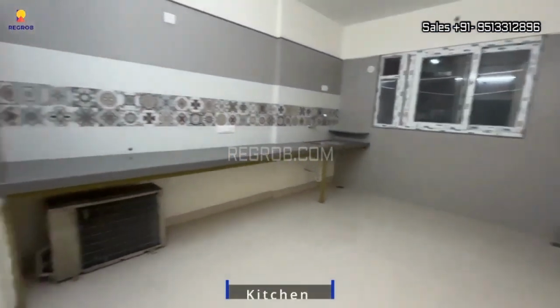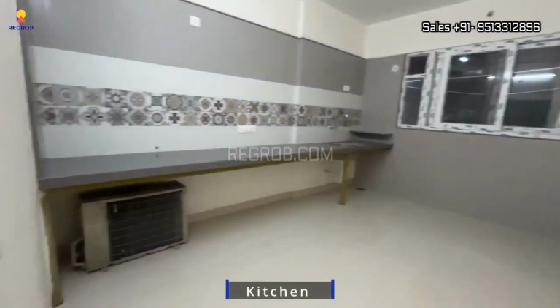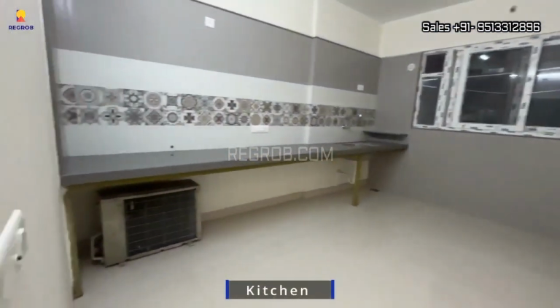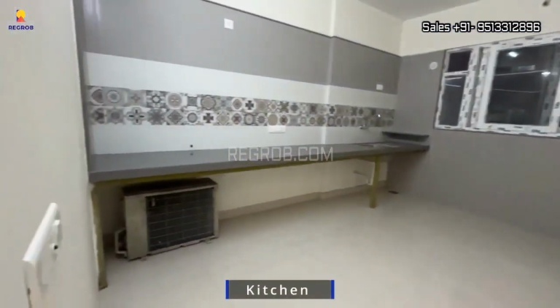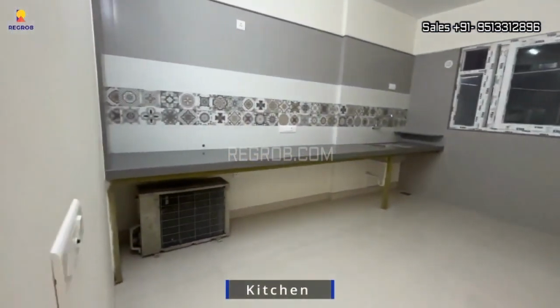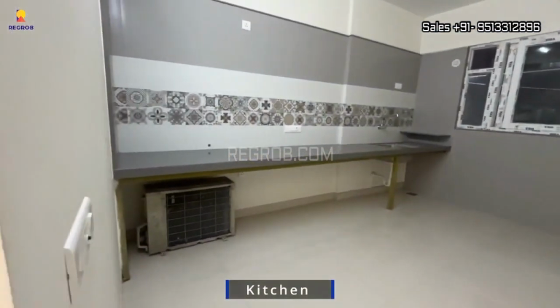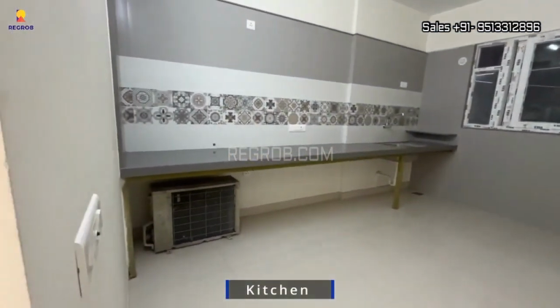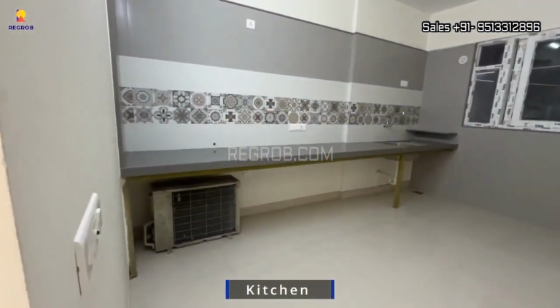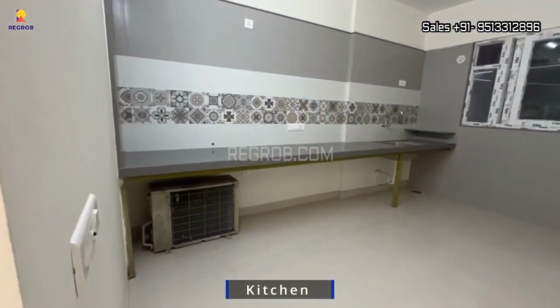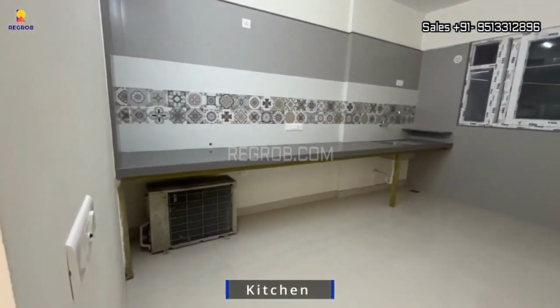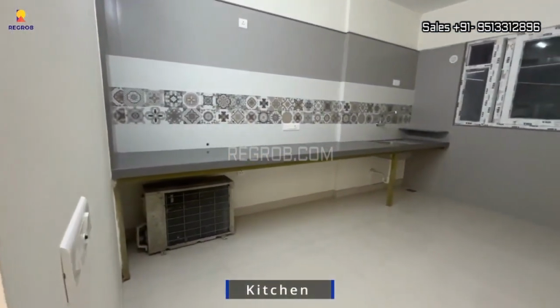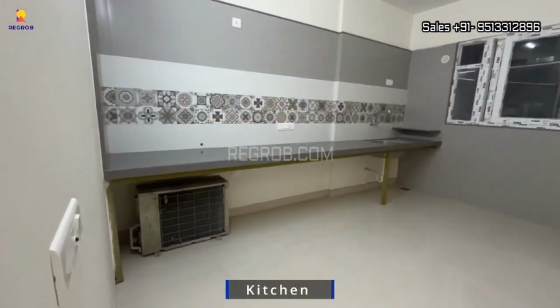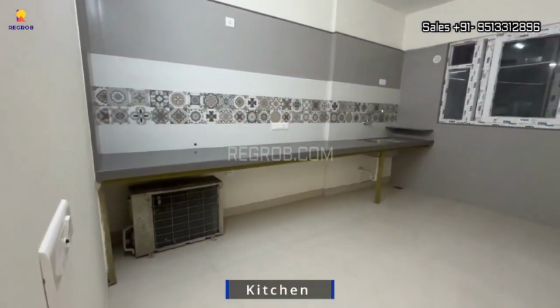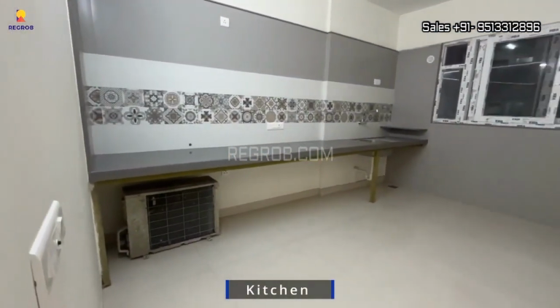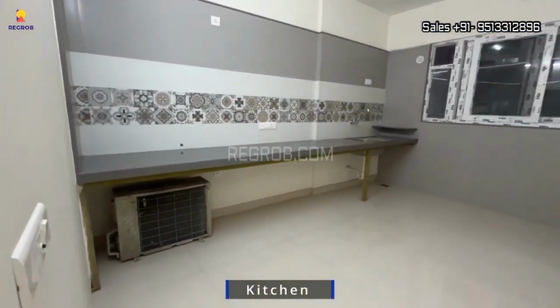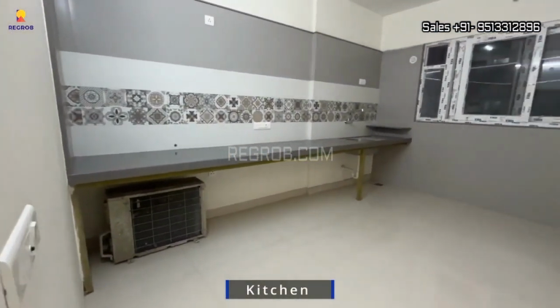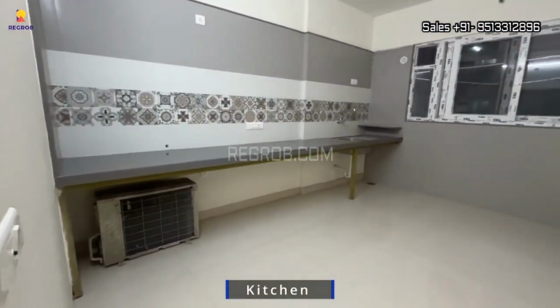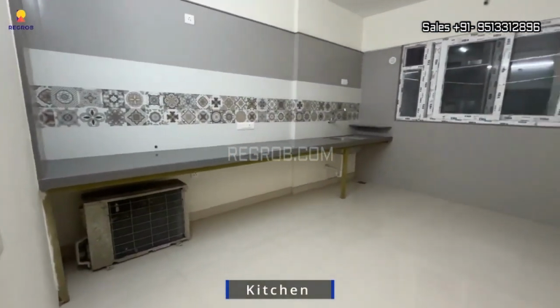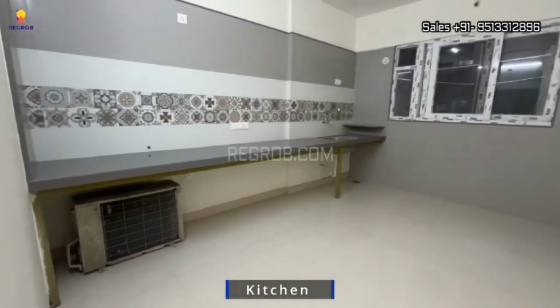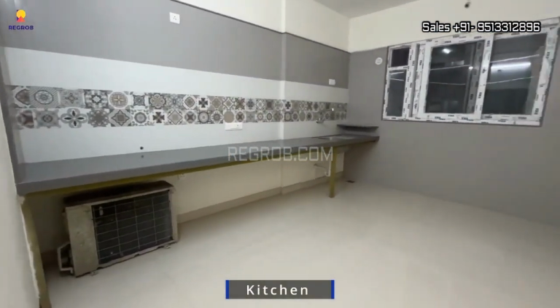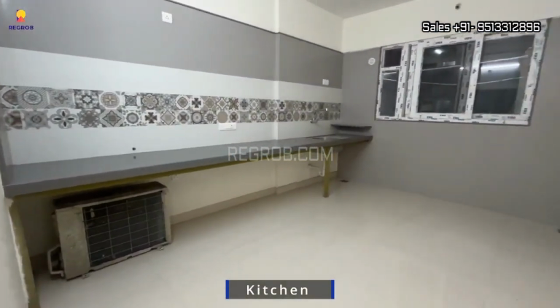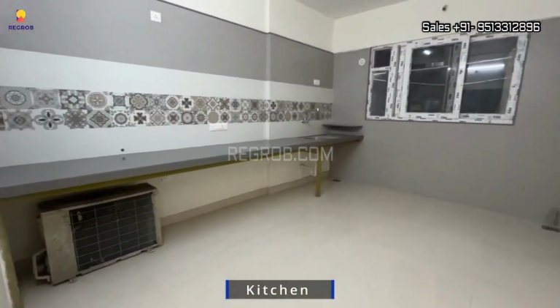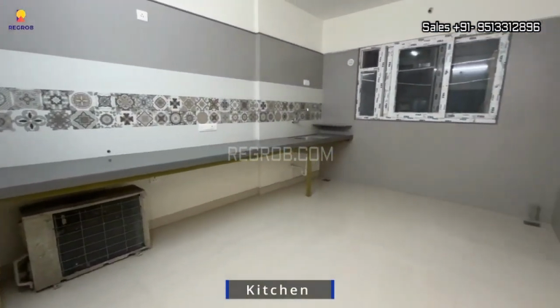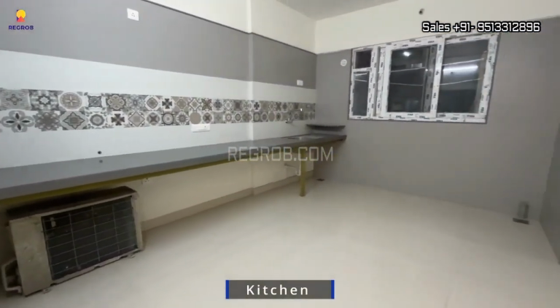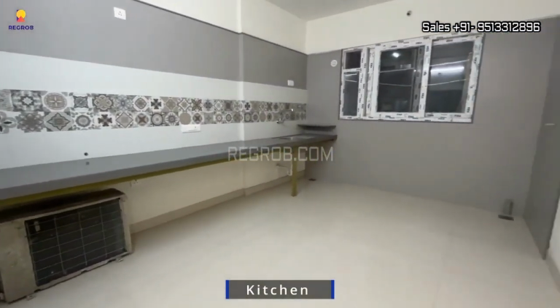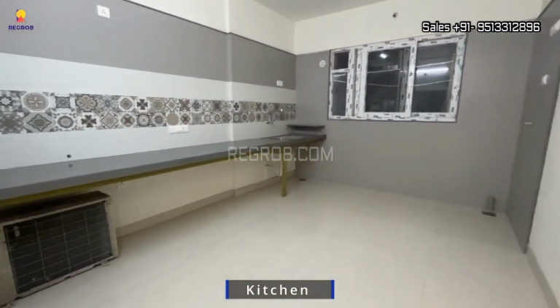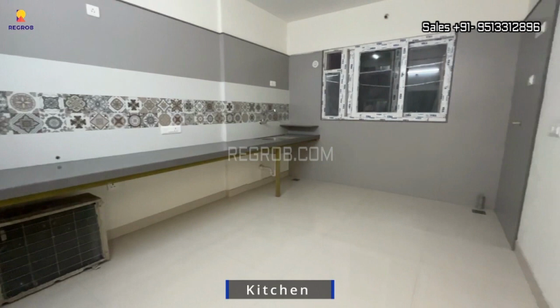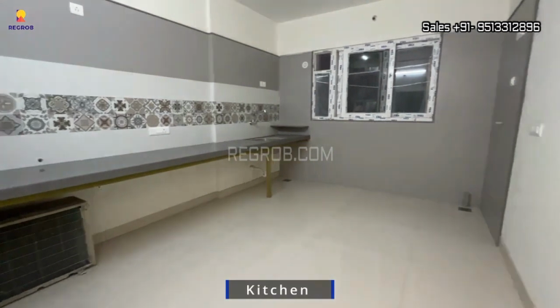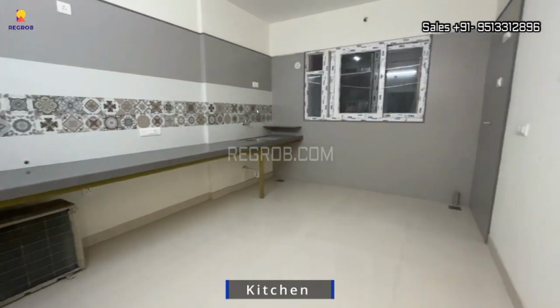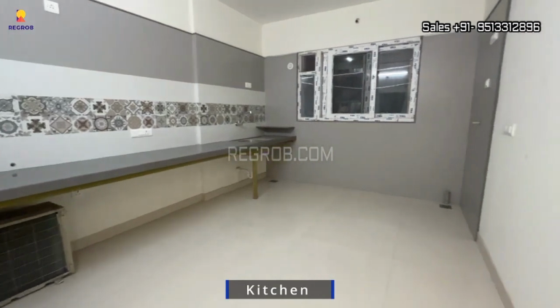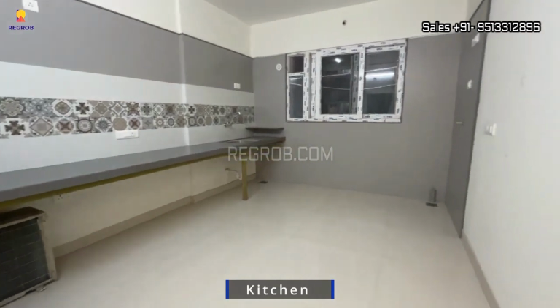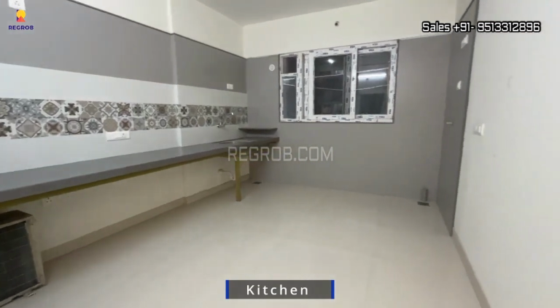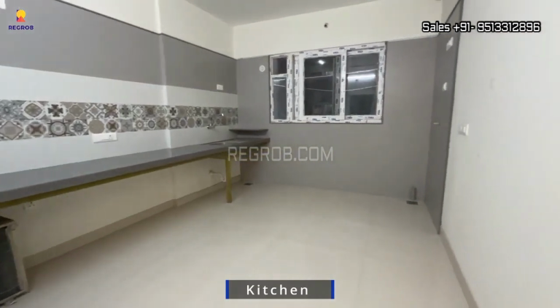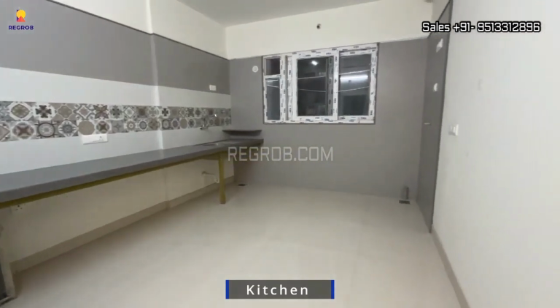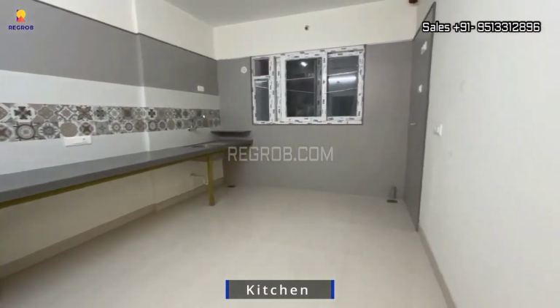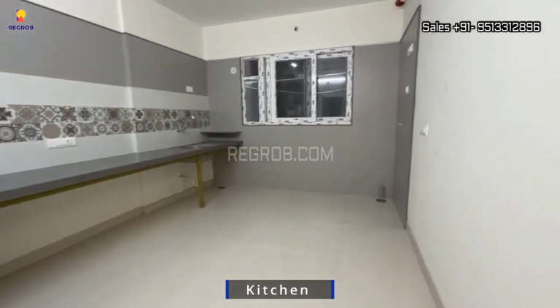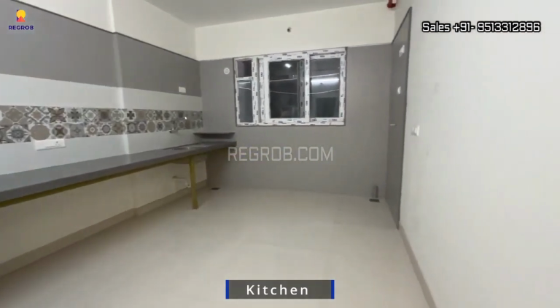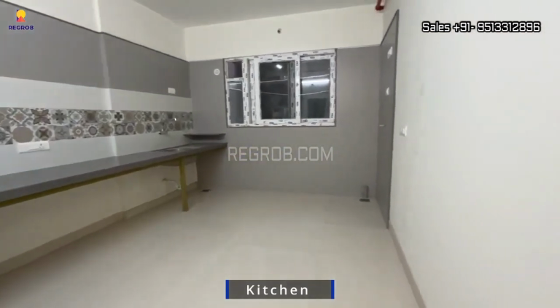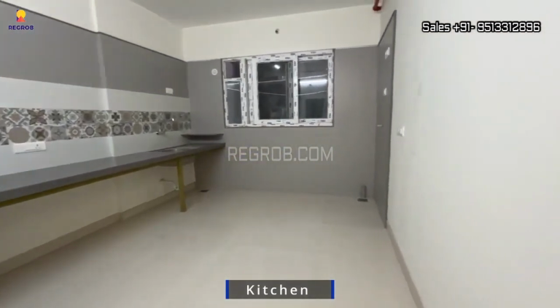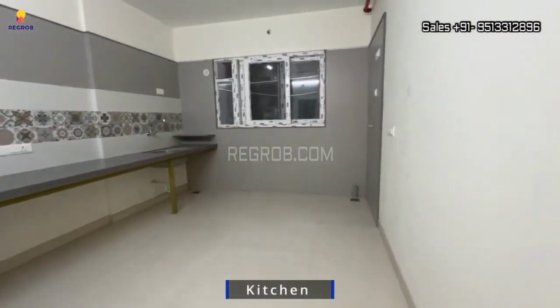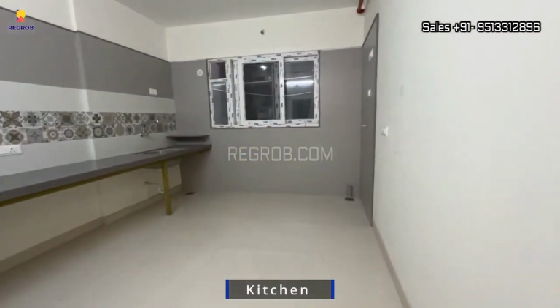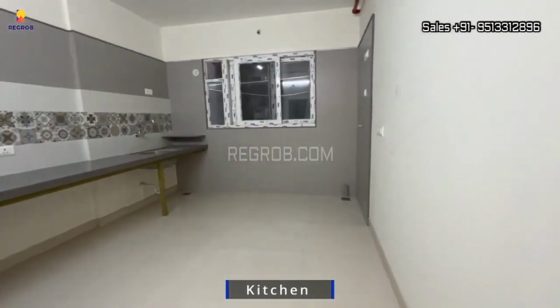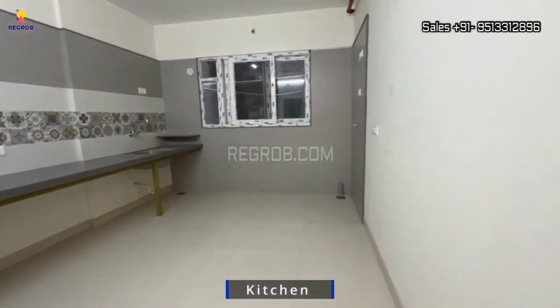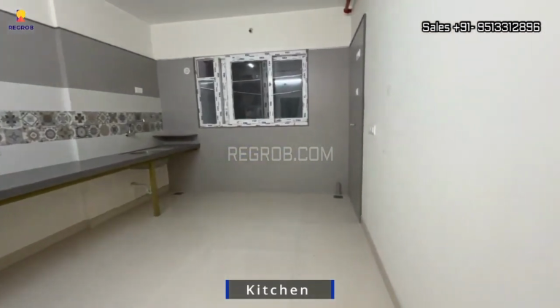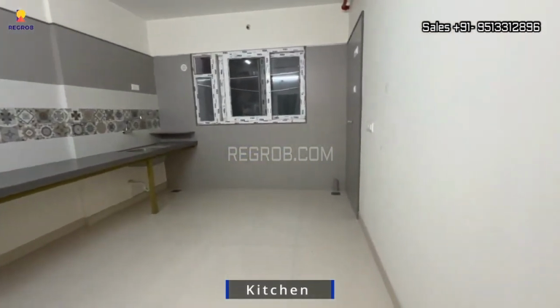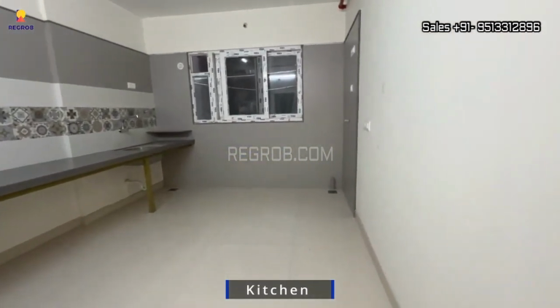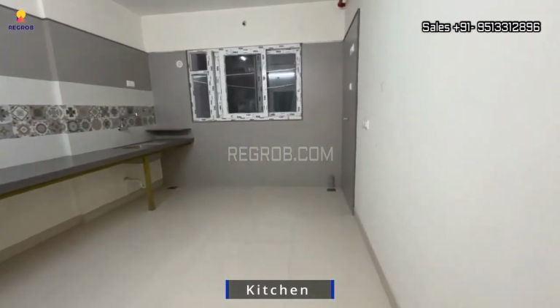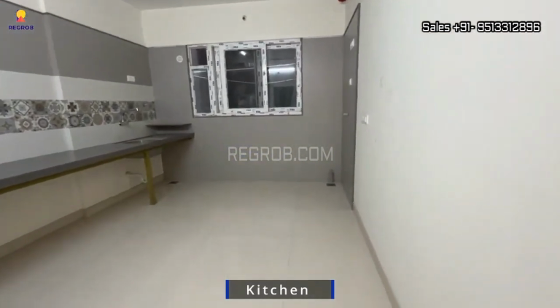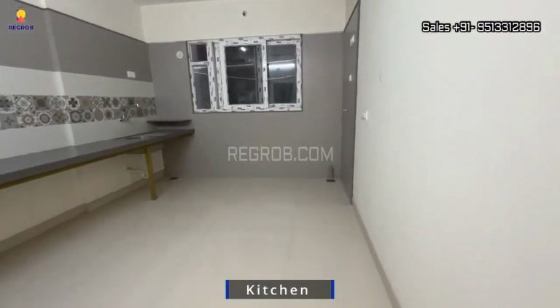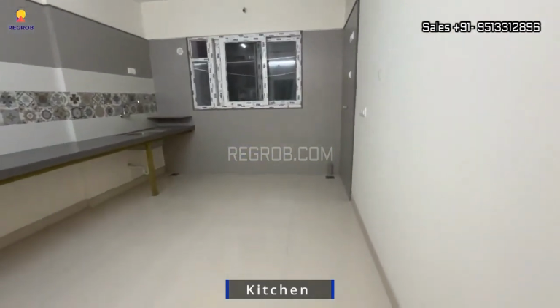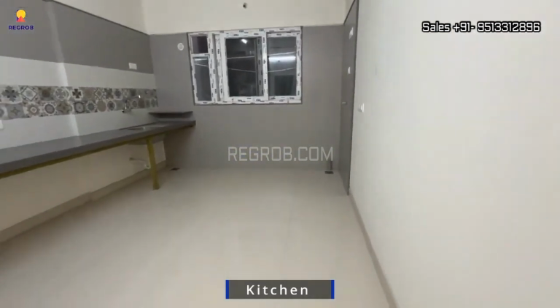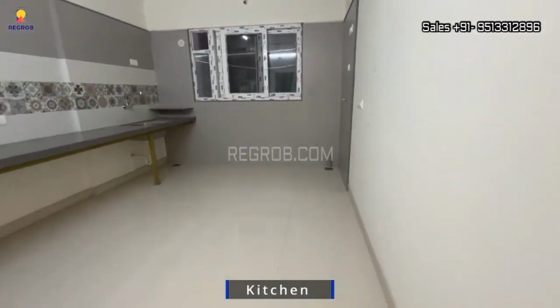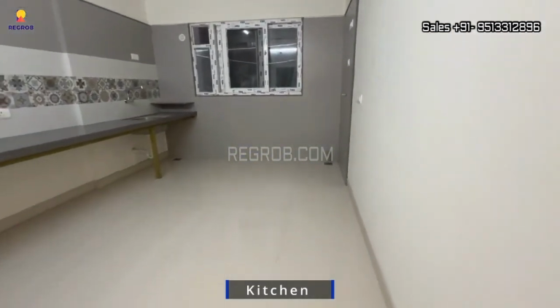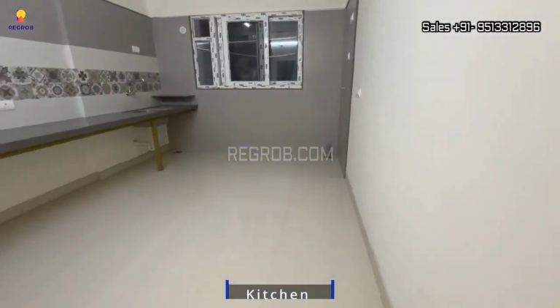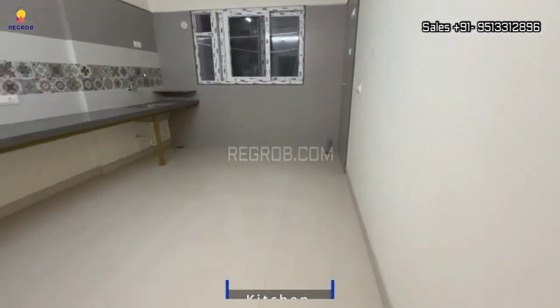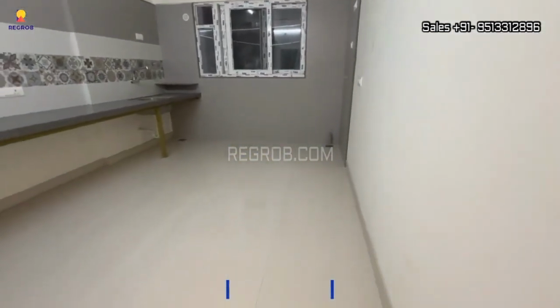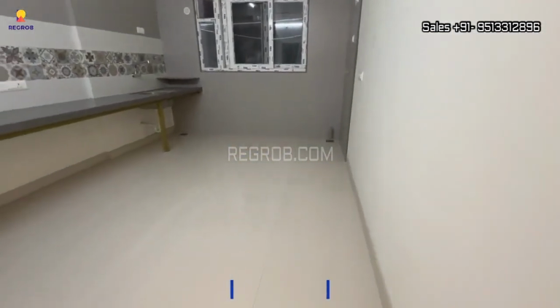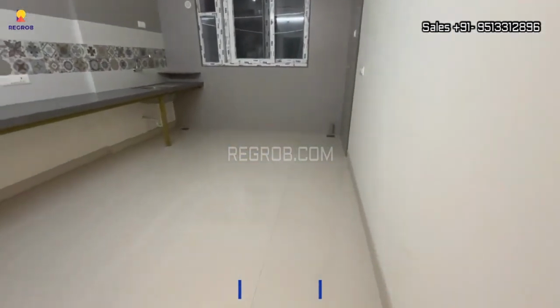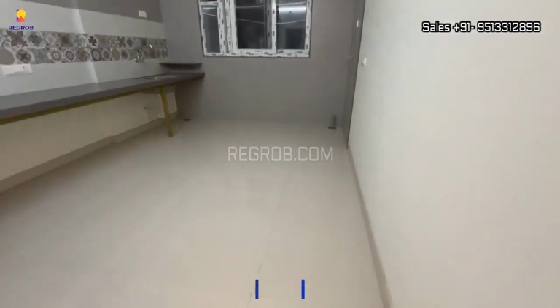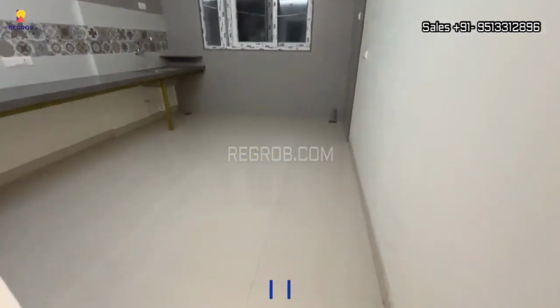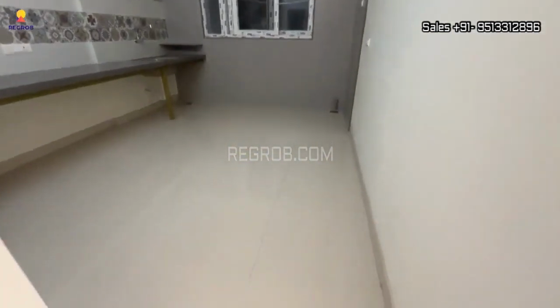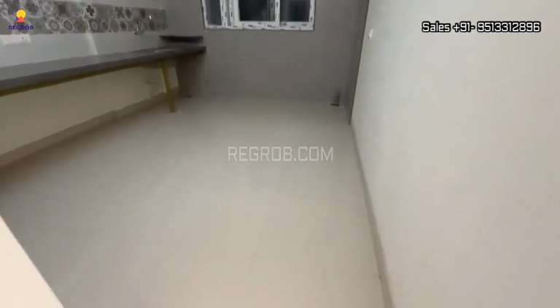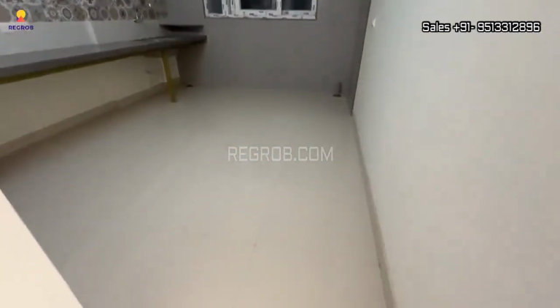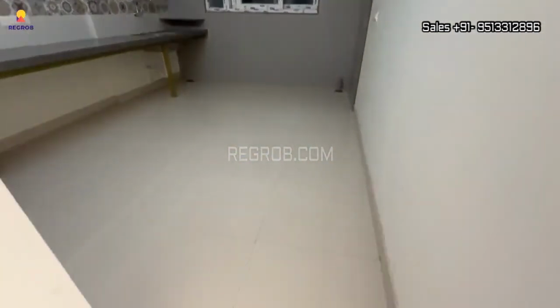Then, here is our kitchen, where you can cook anything you want, plus a utility area for kitchen staff.